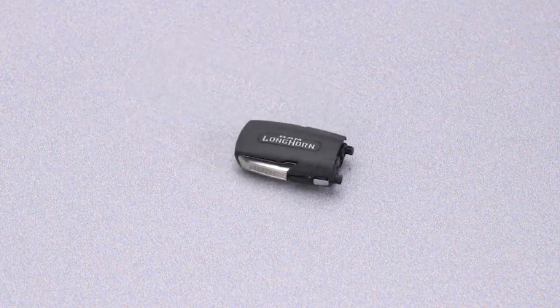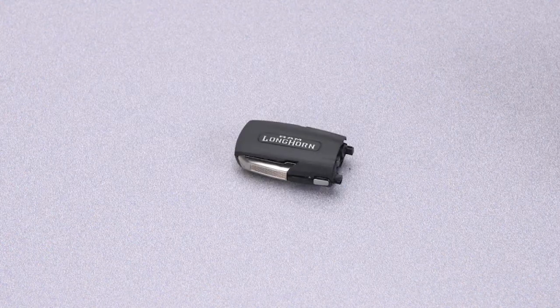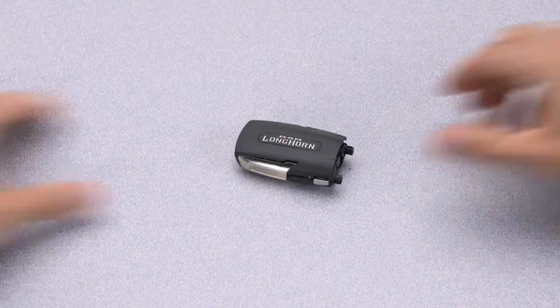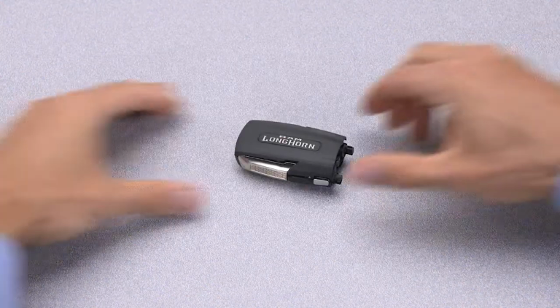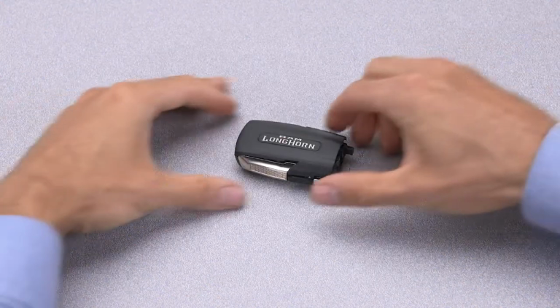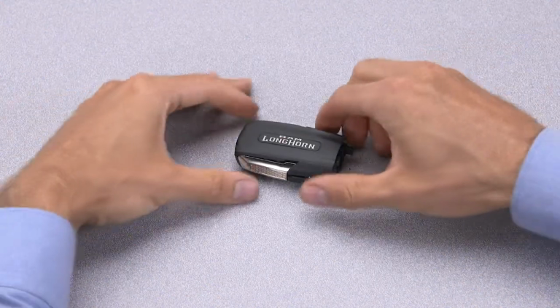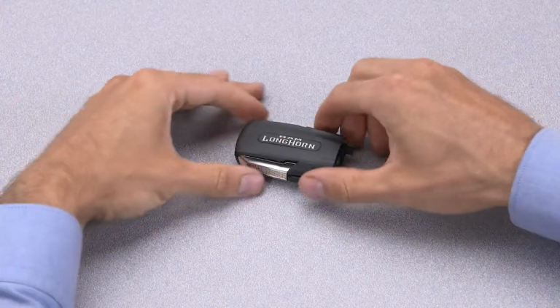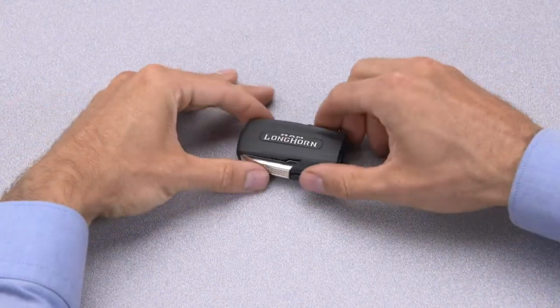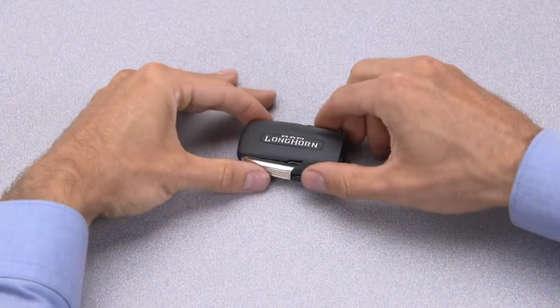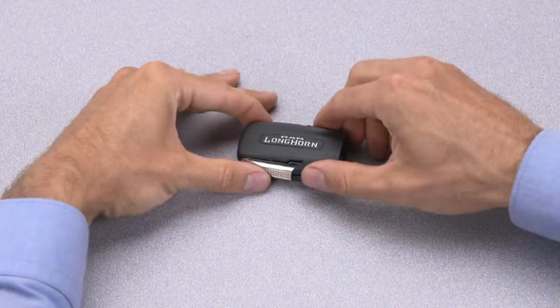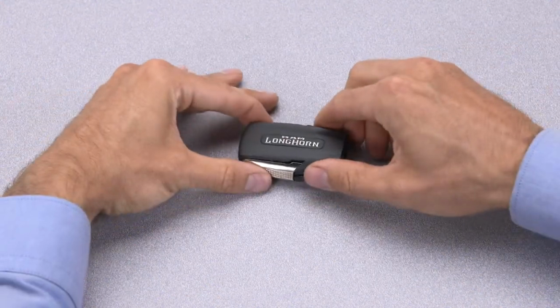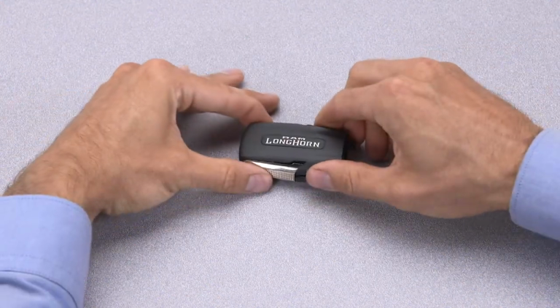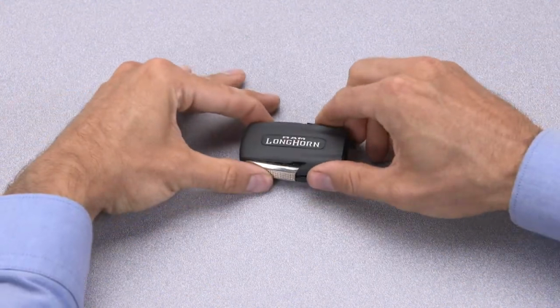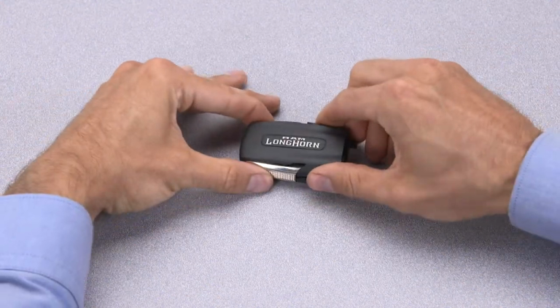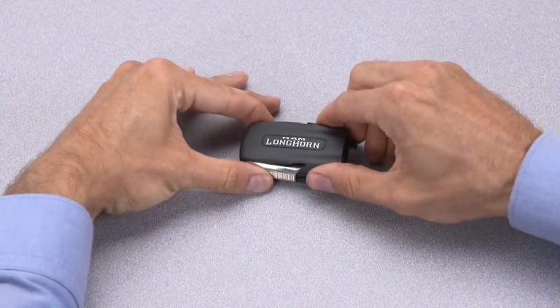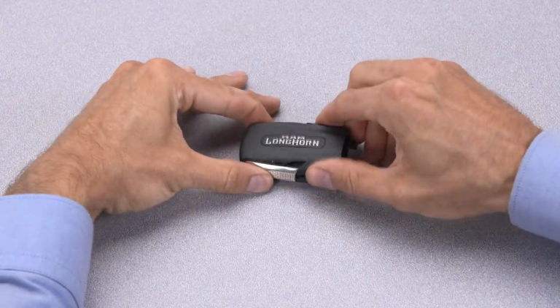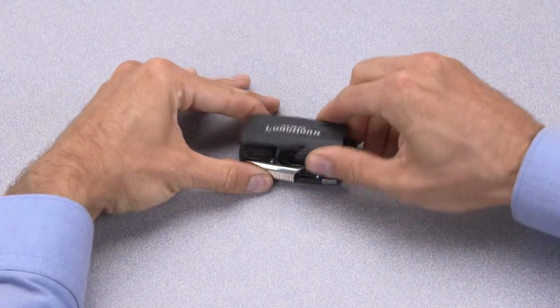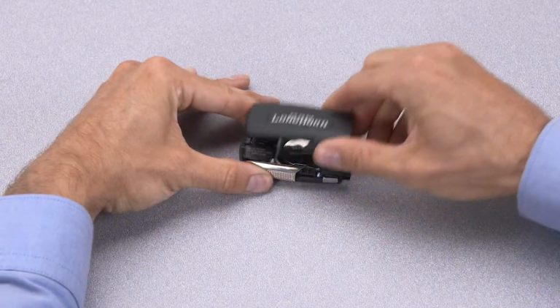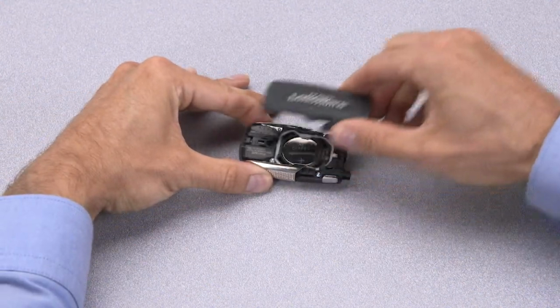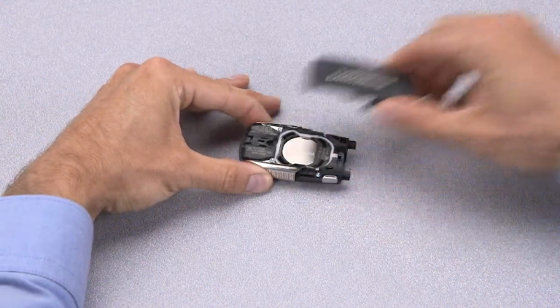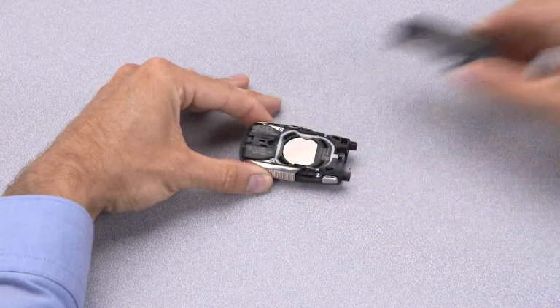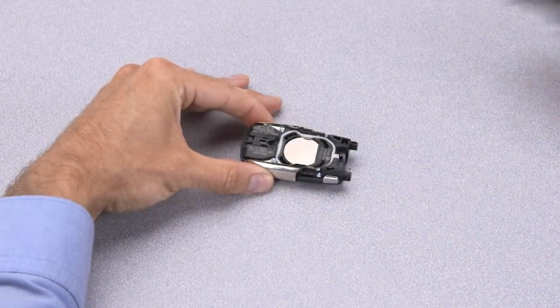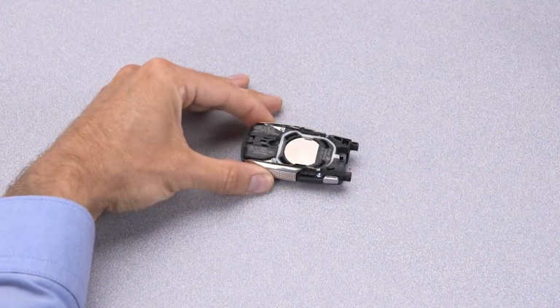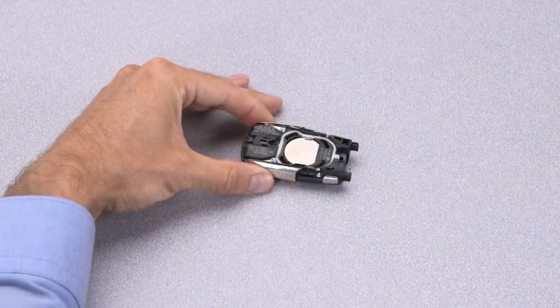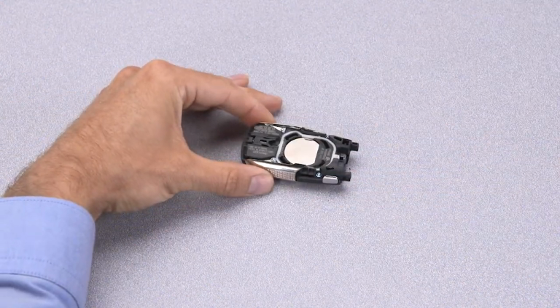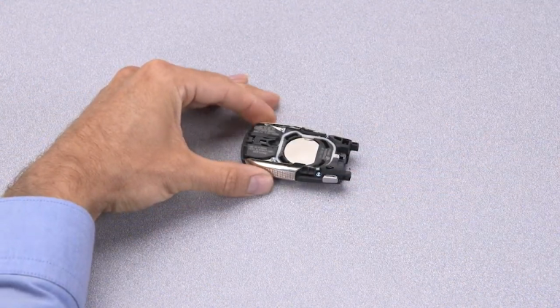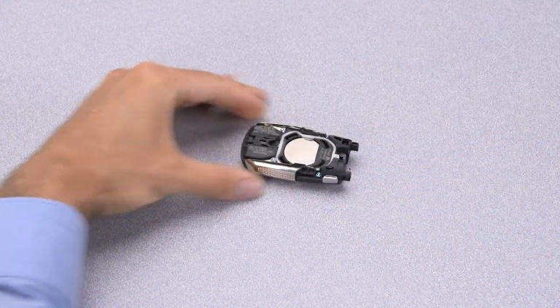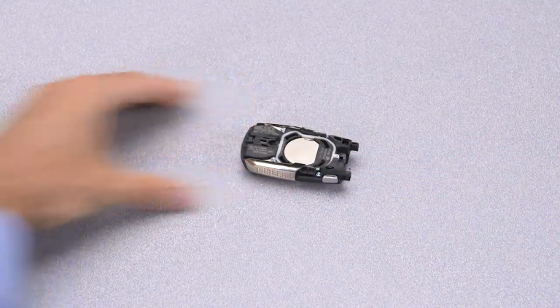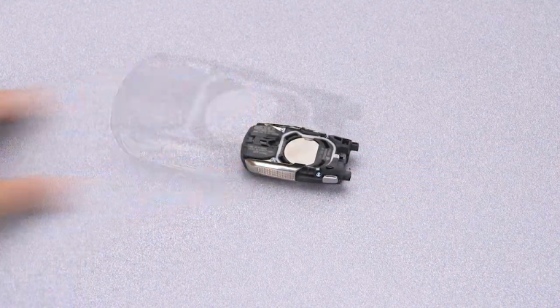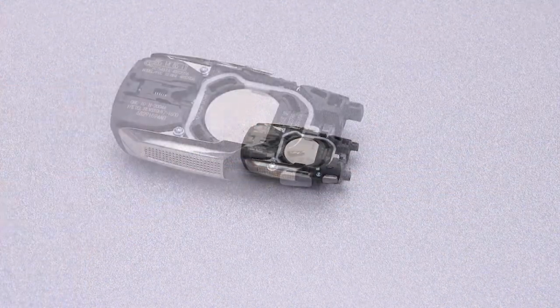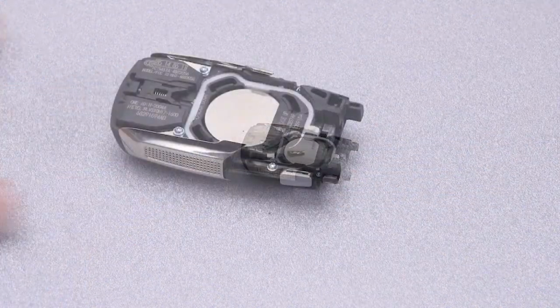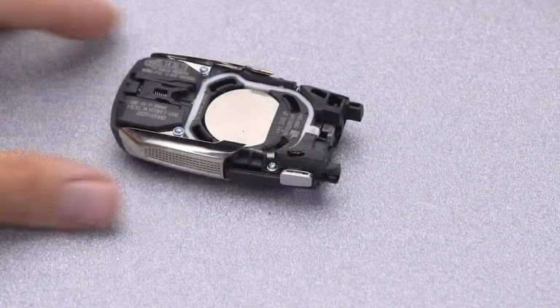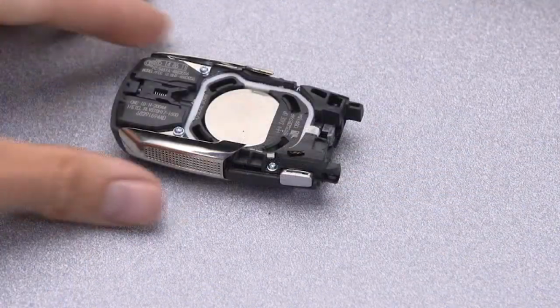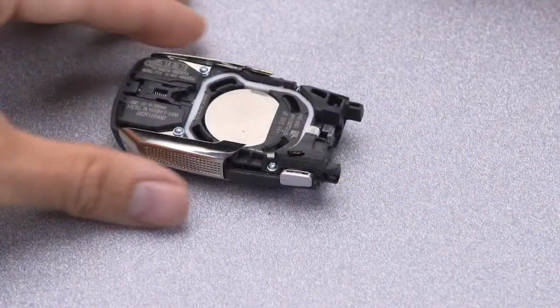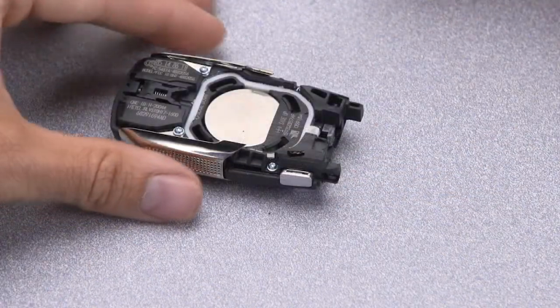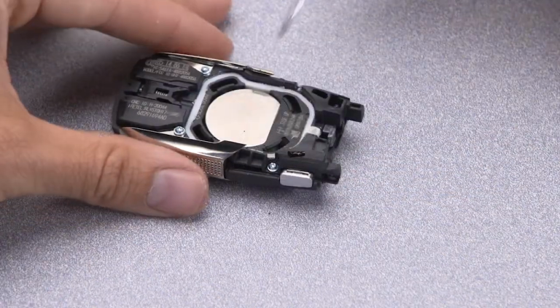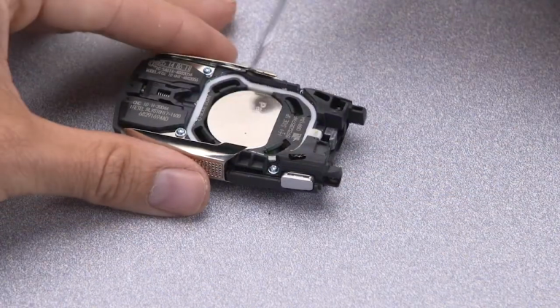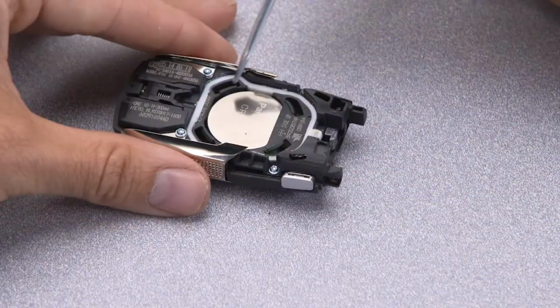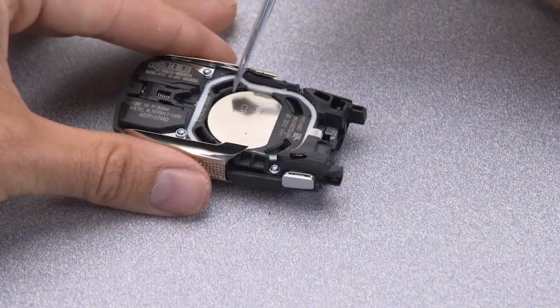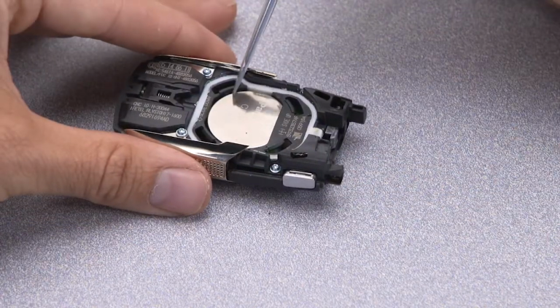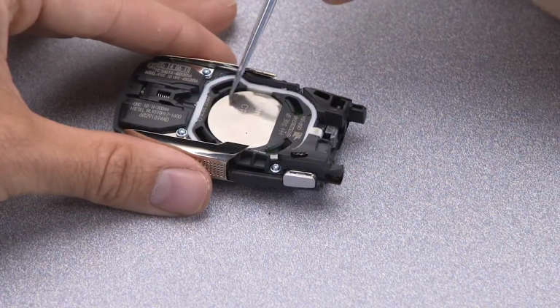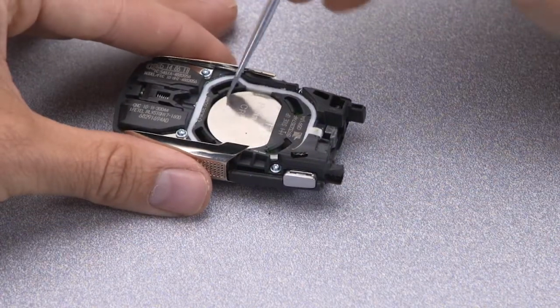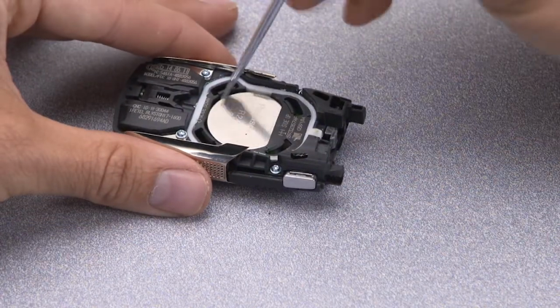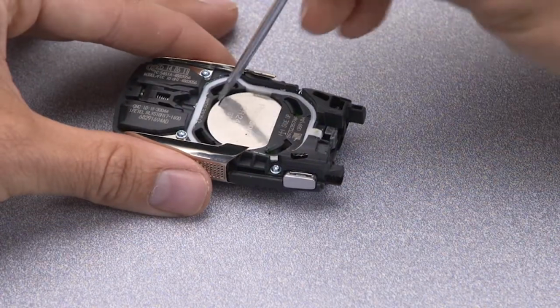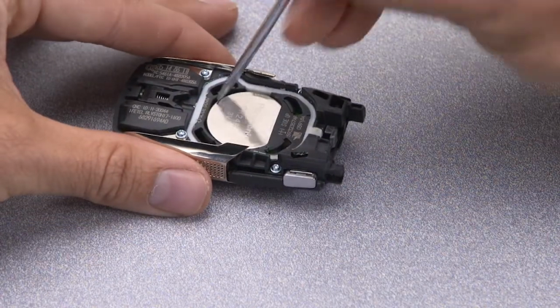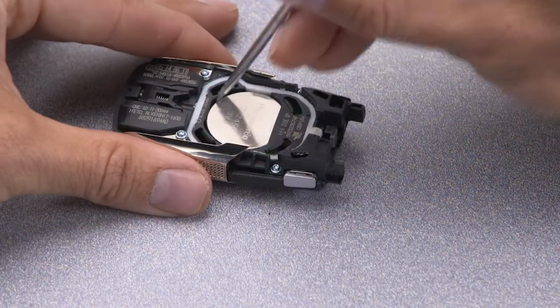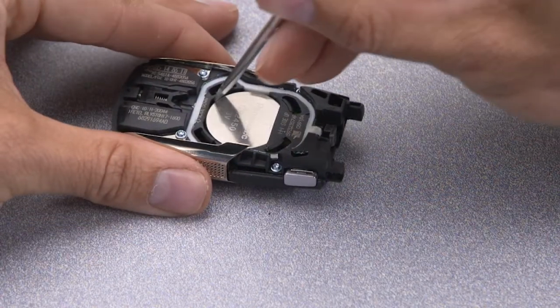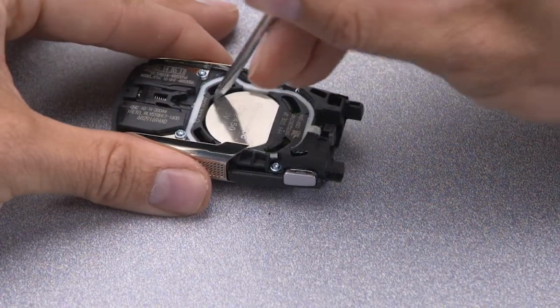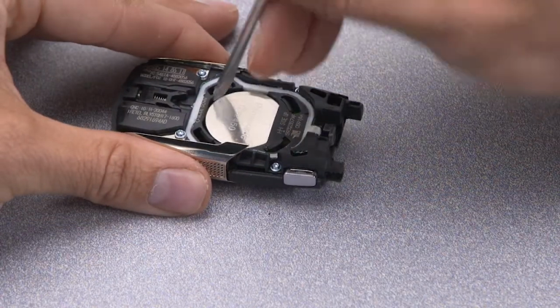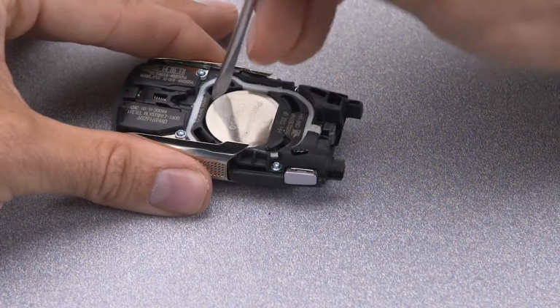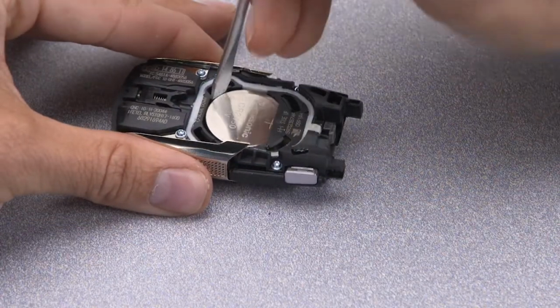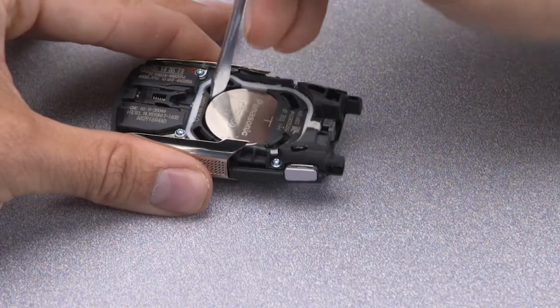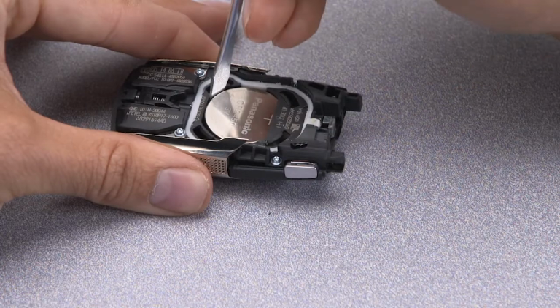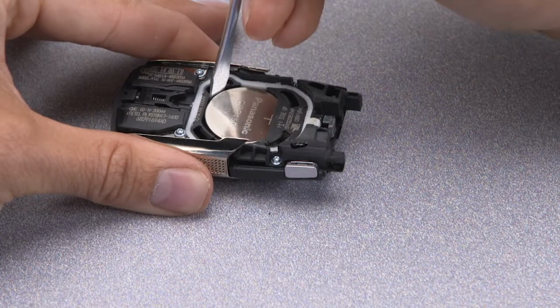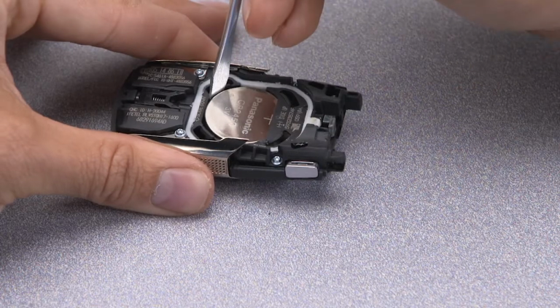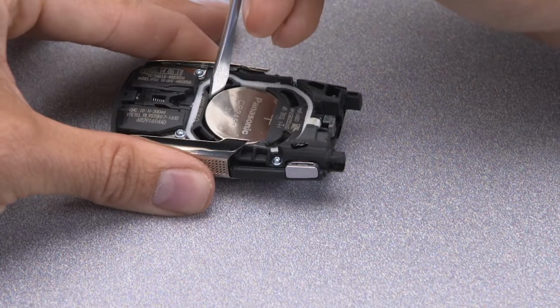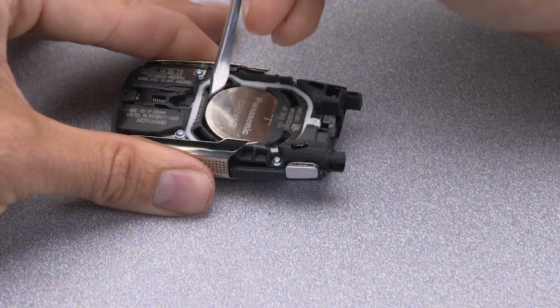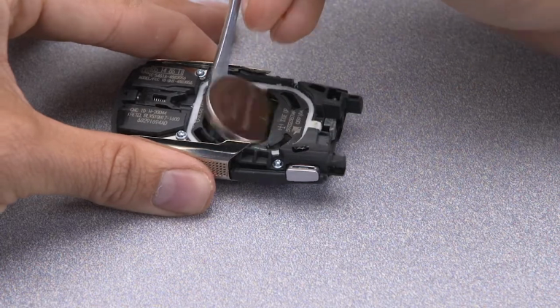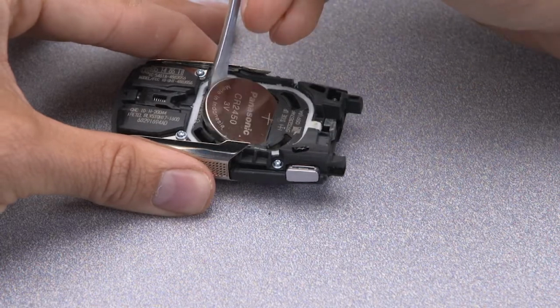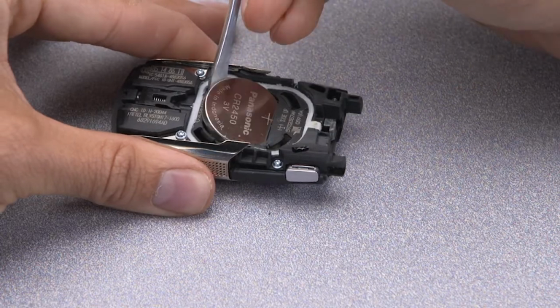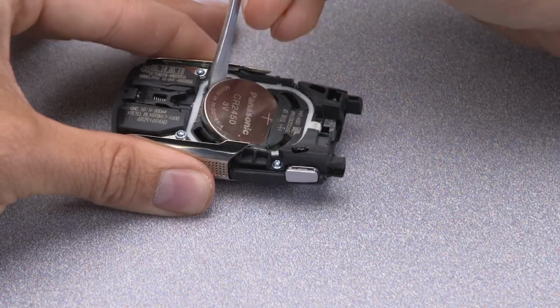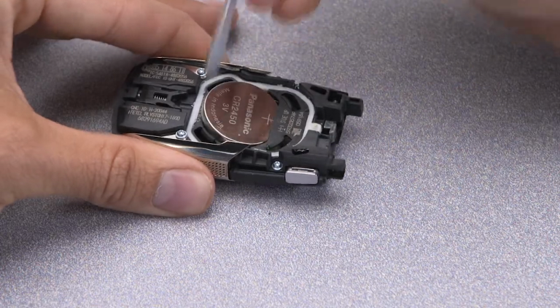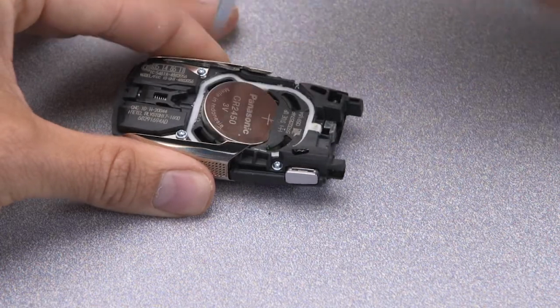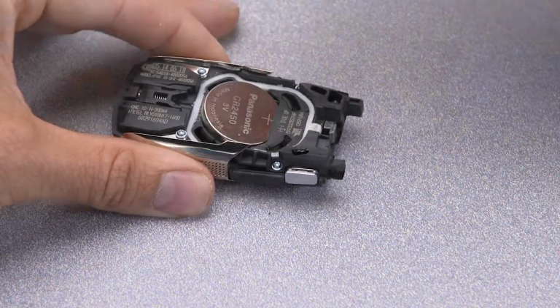Using your fingers, separate the case. Then use the screwdriver to pry out the old battery.